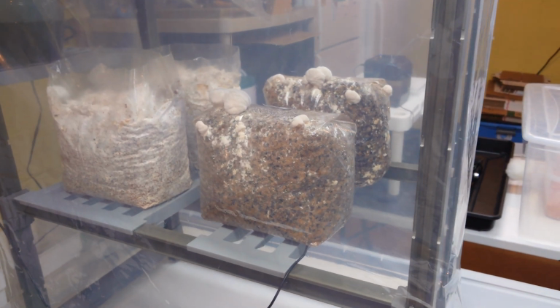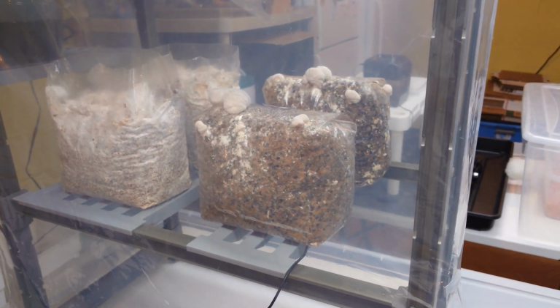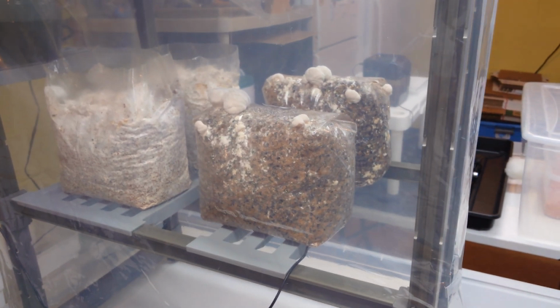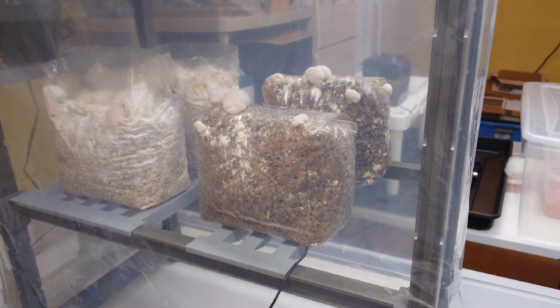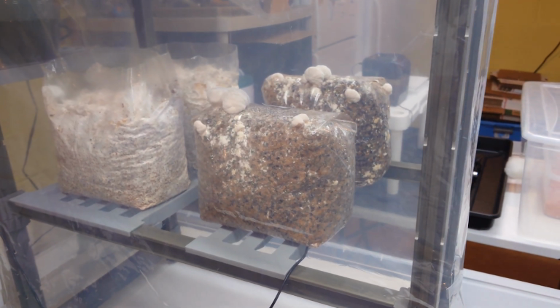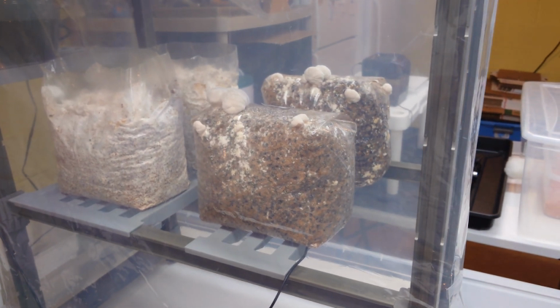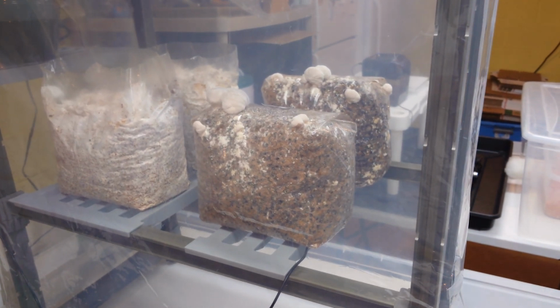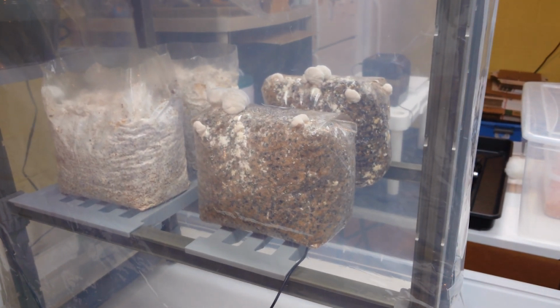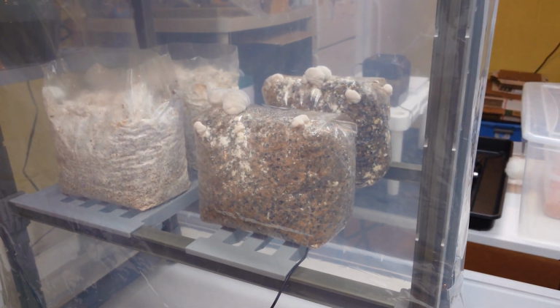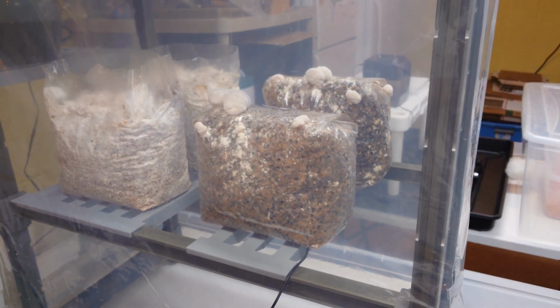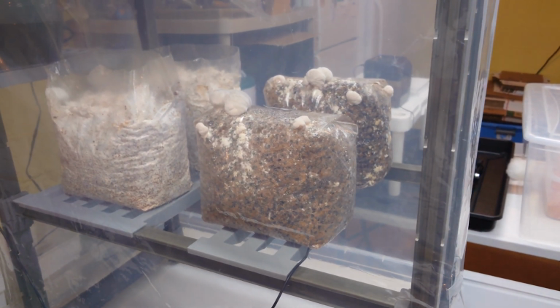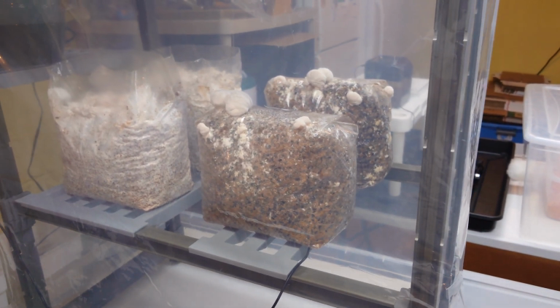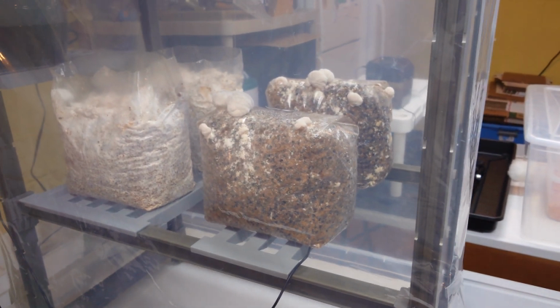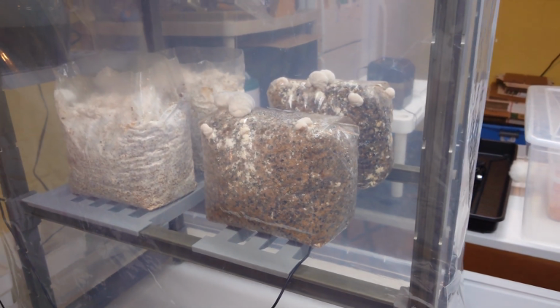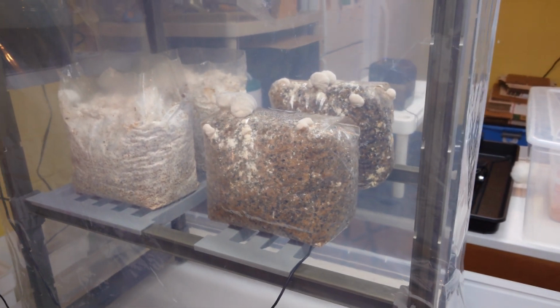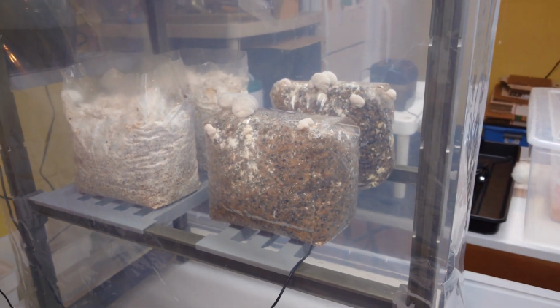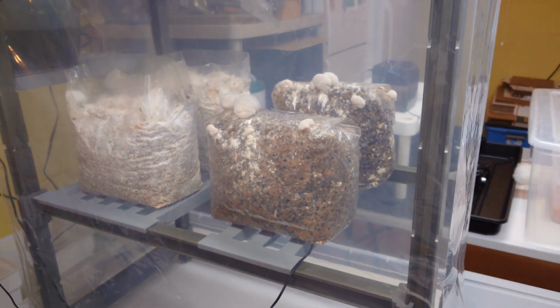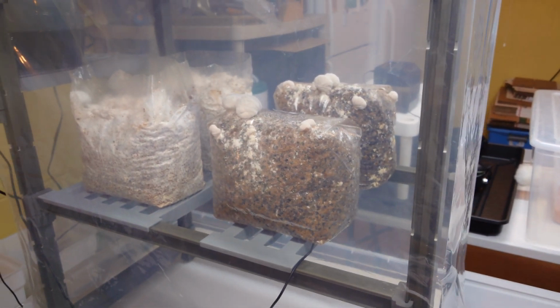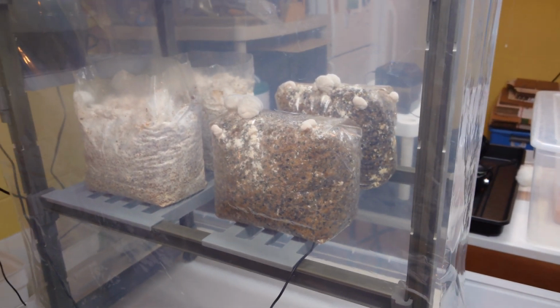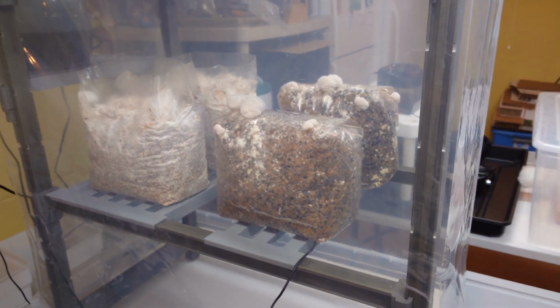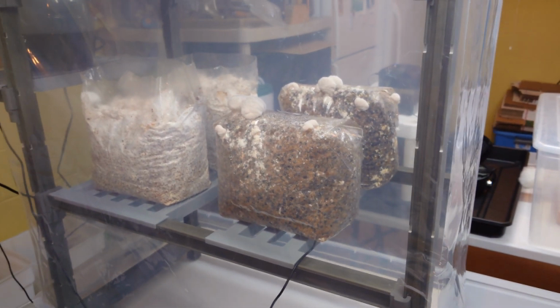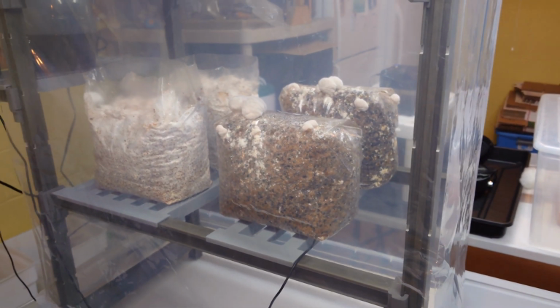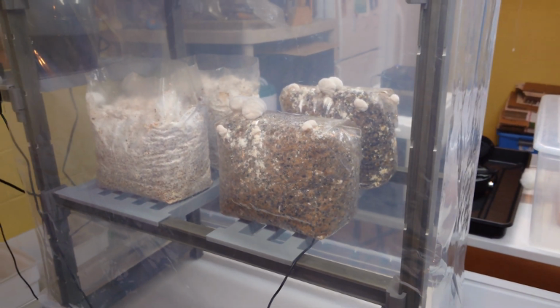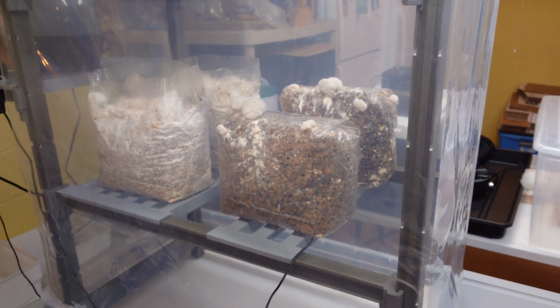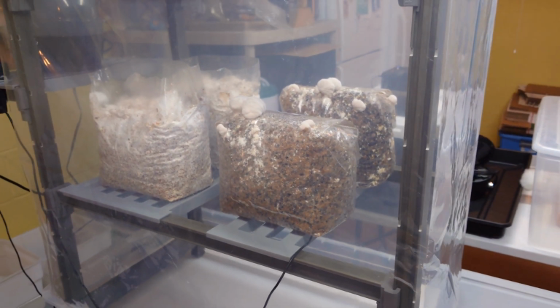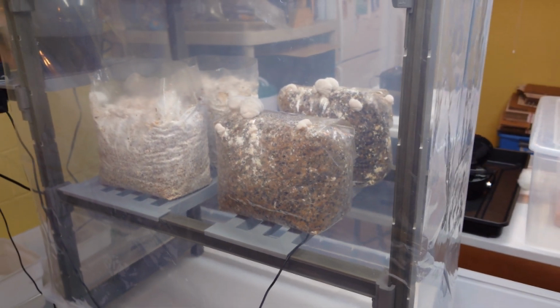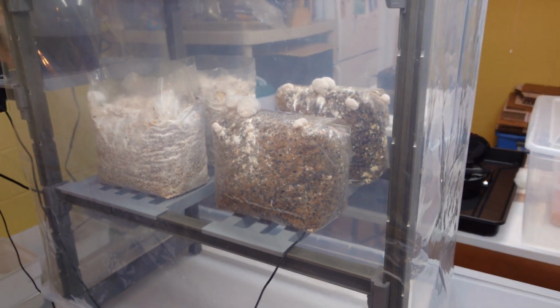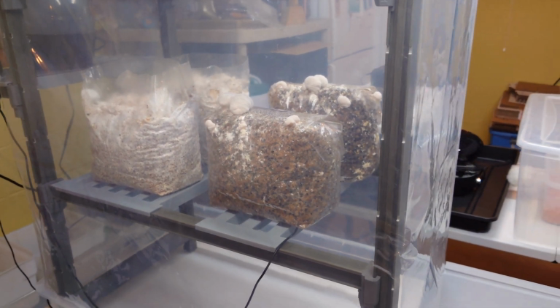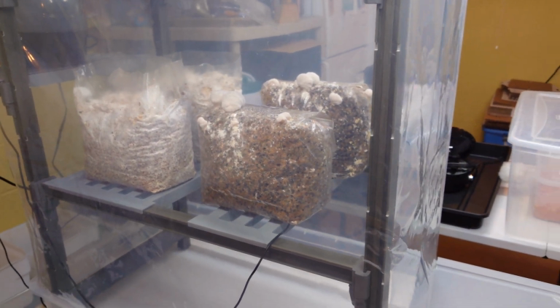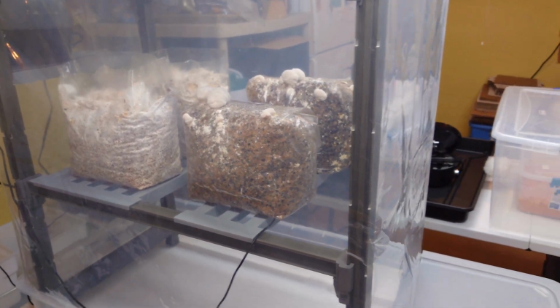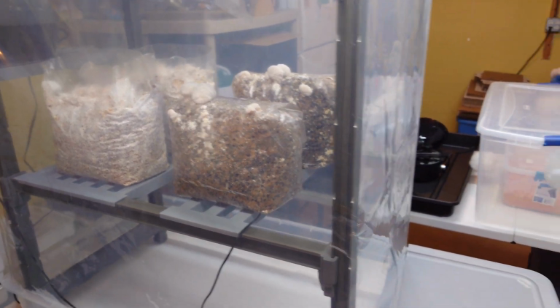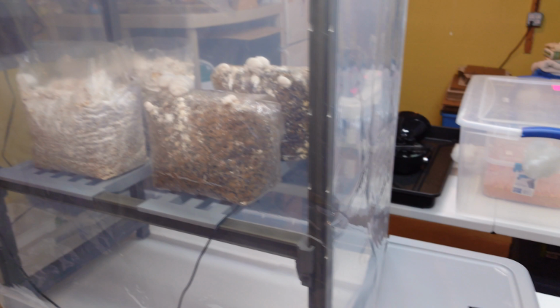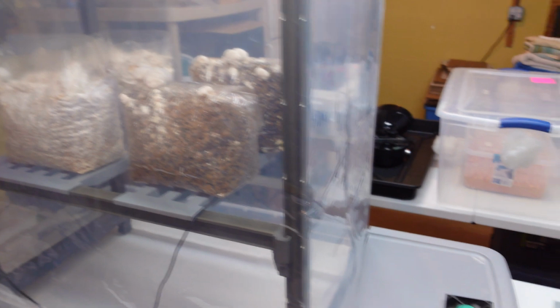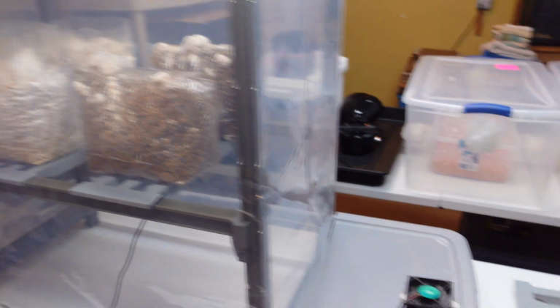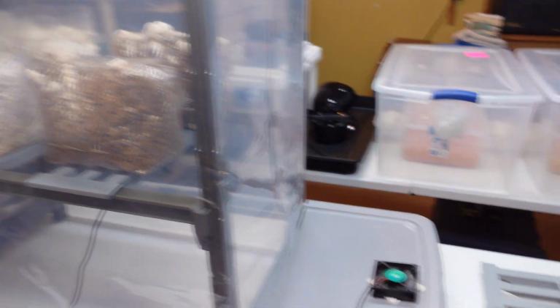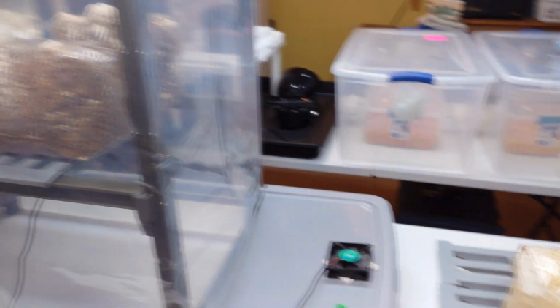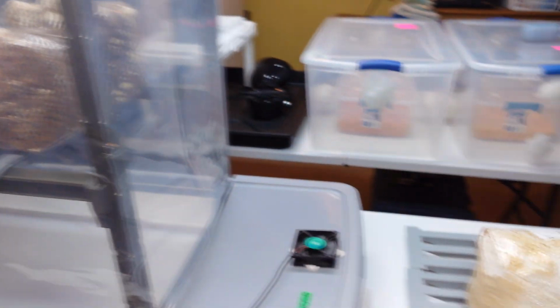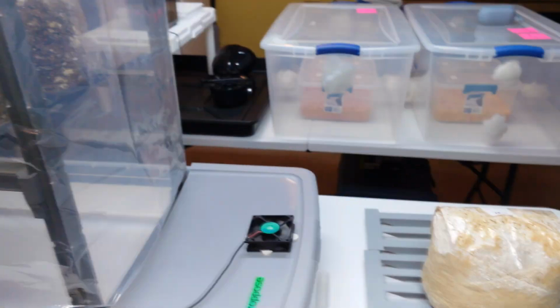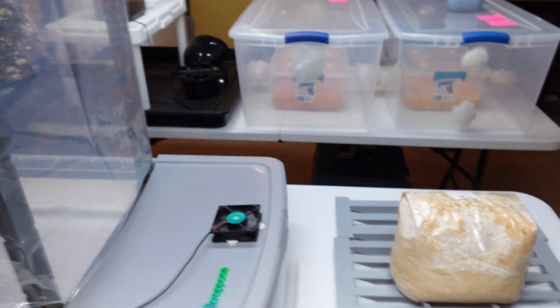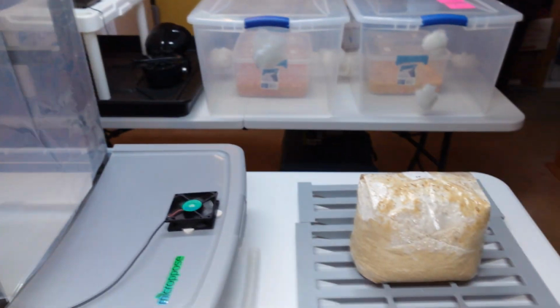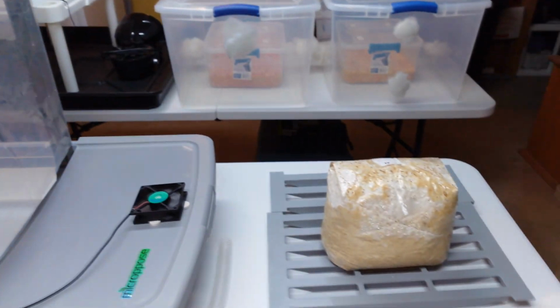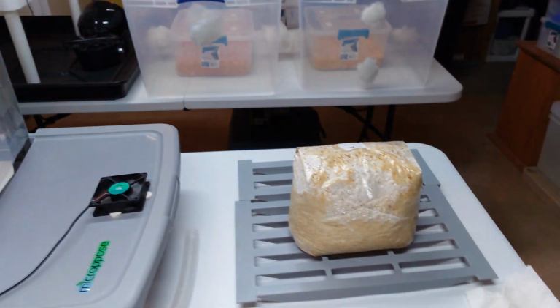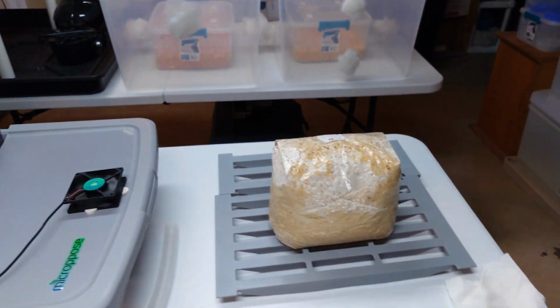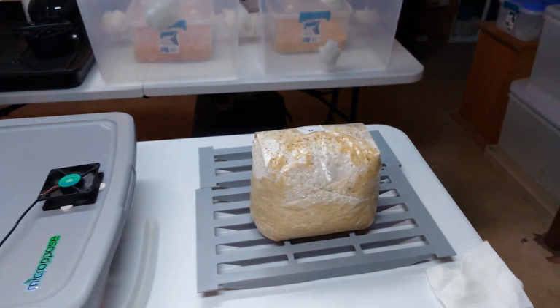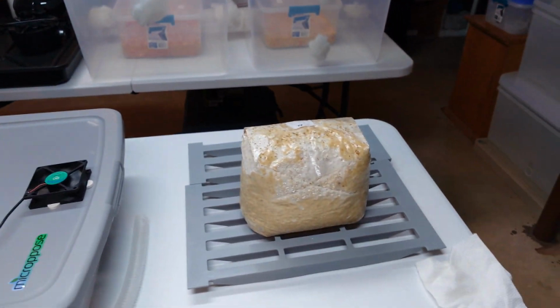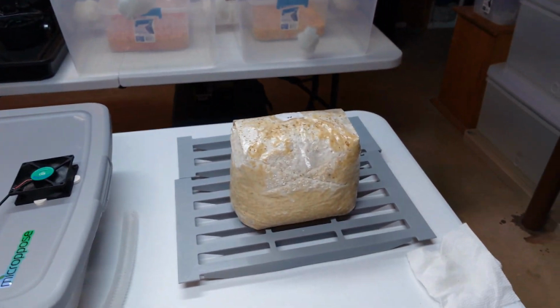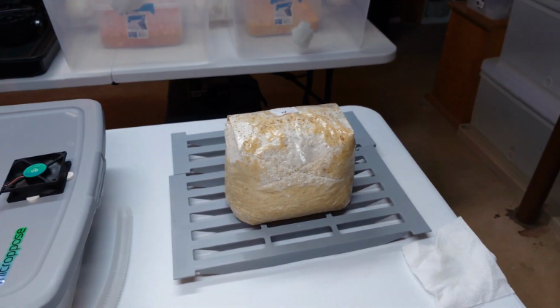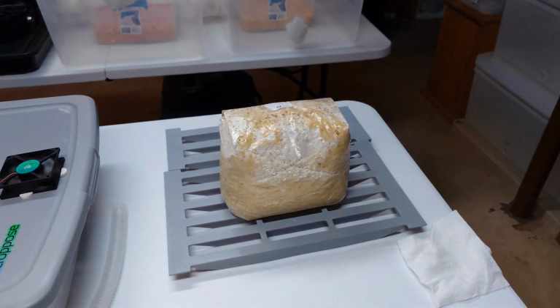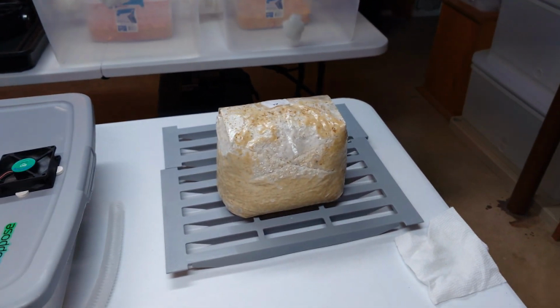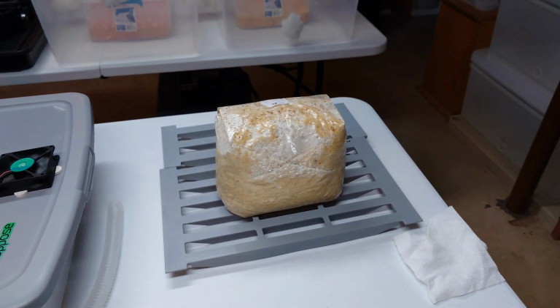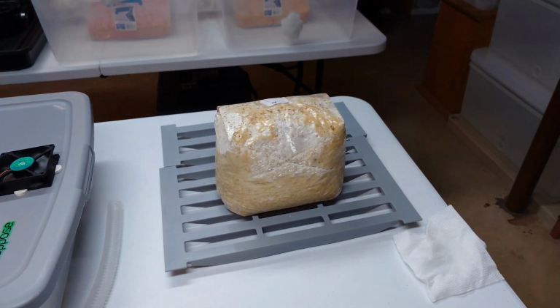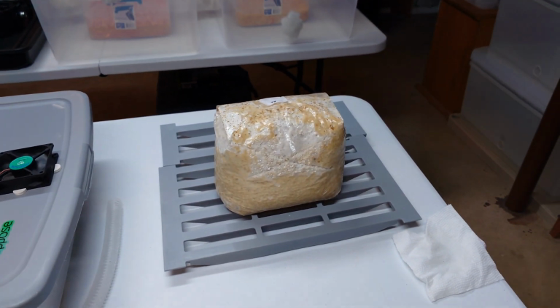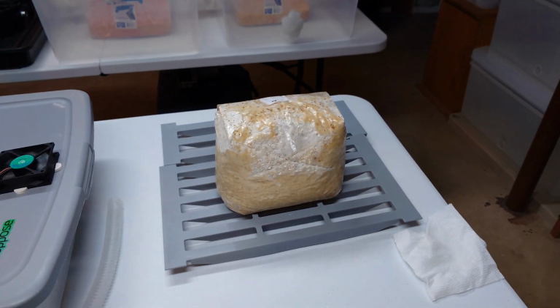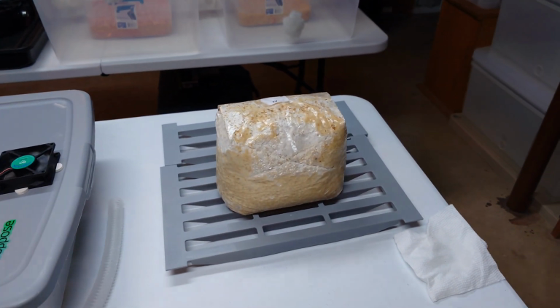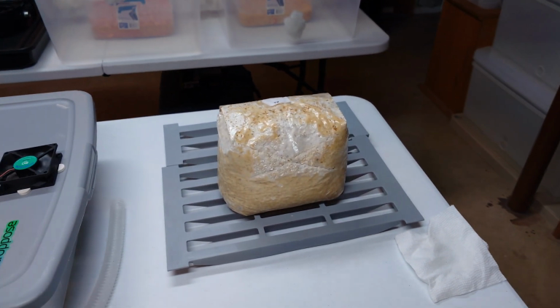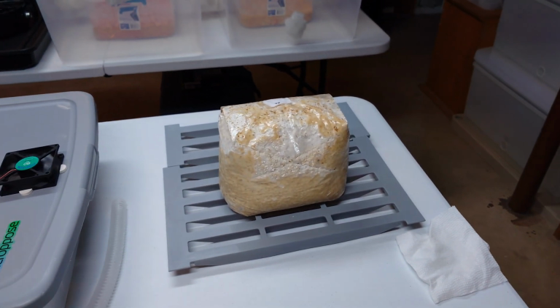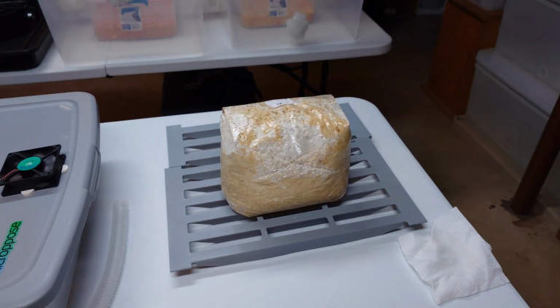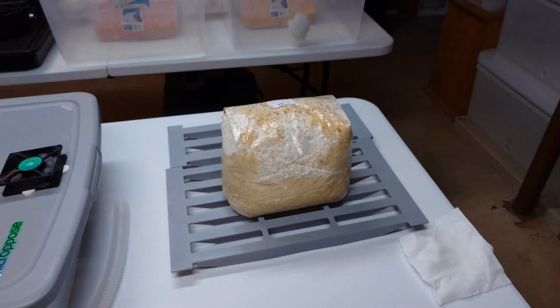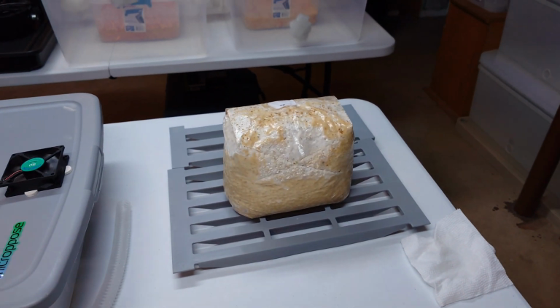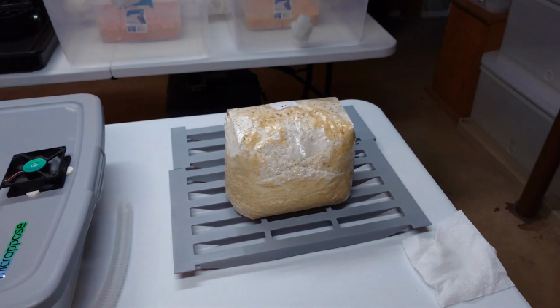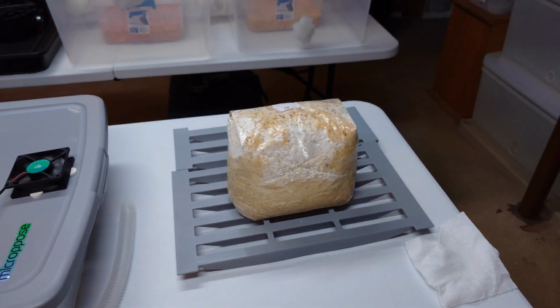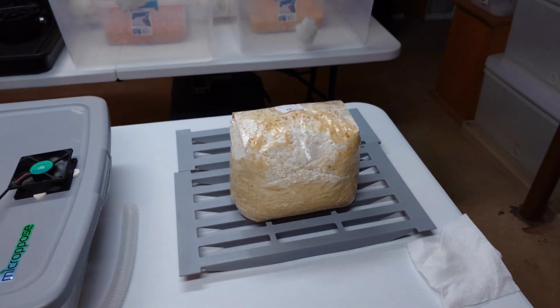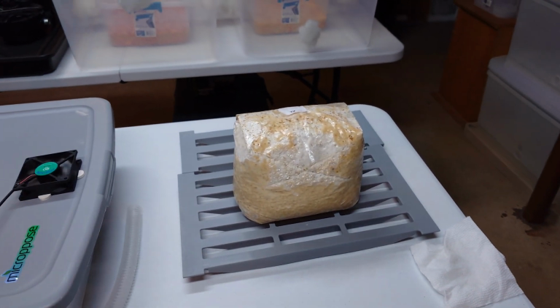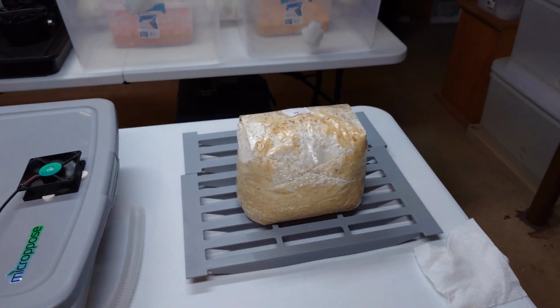We're going to let them fruit out and see what our finished fruit bodies look like. This is the first flush, so we'll also be able to check our yields and compare back against previous videos. Should be interesting, guys — stay tuned.